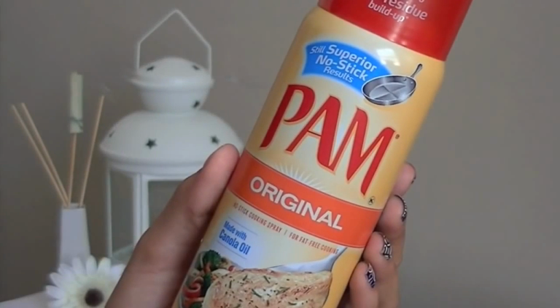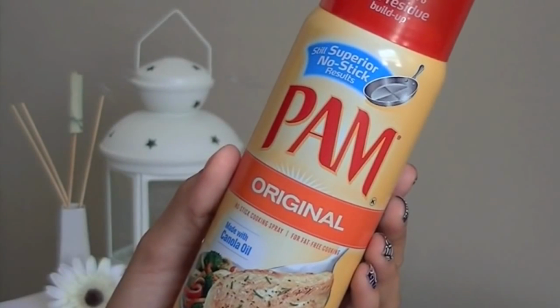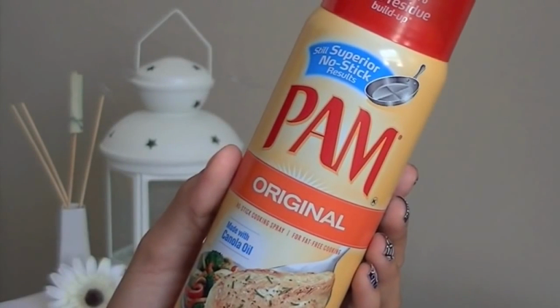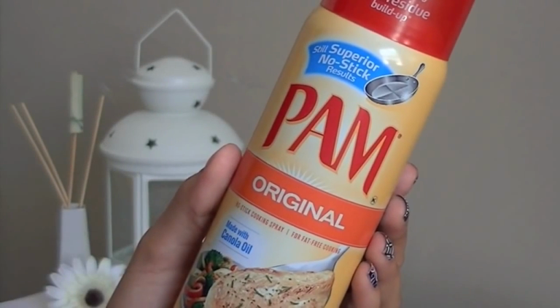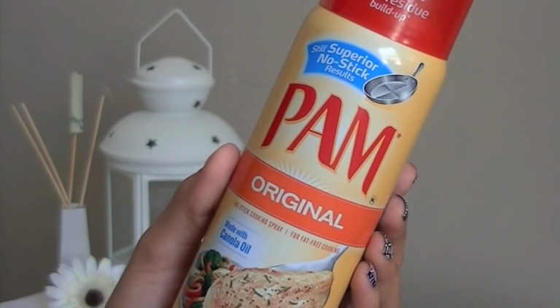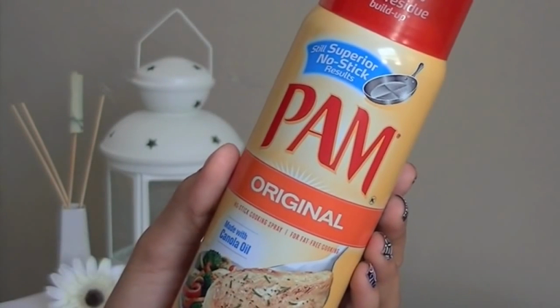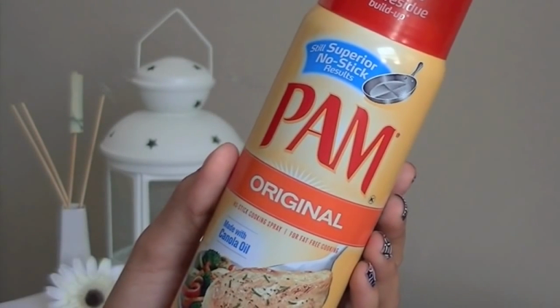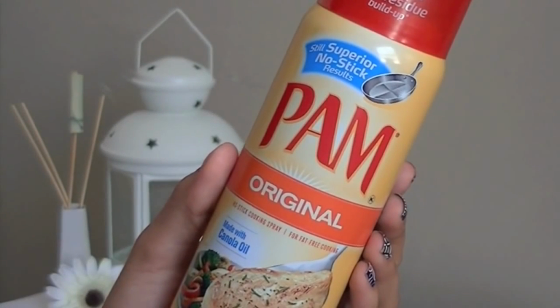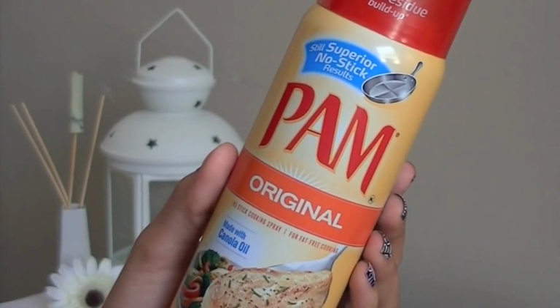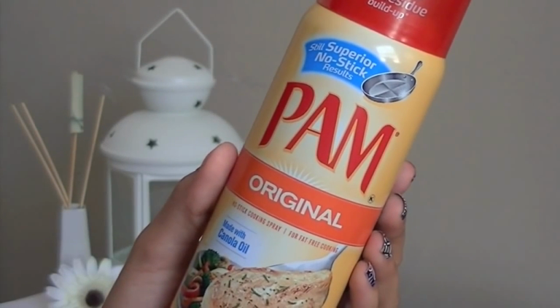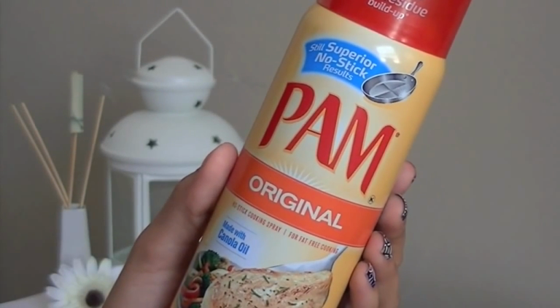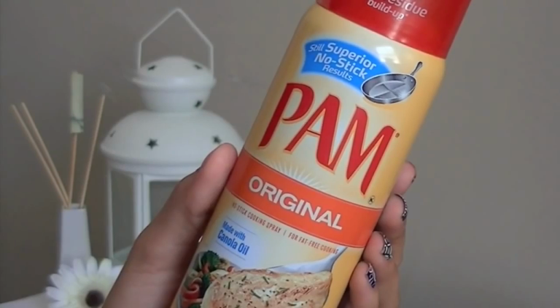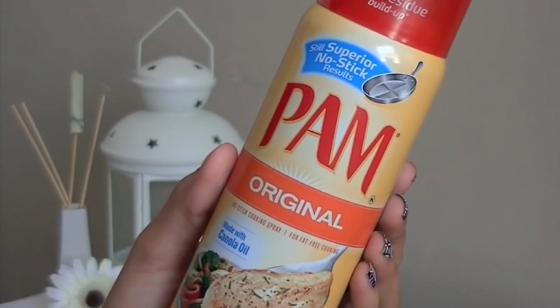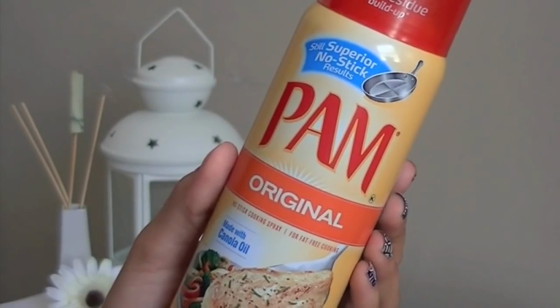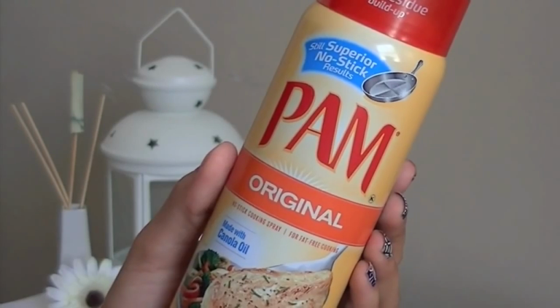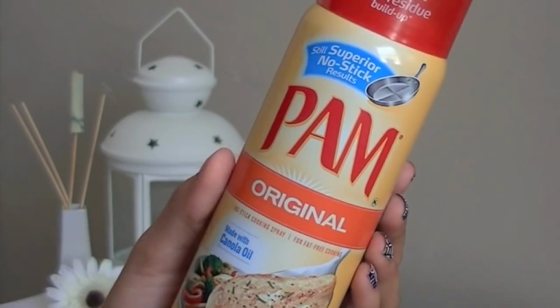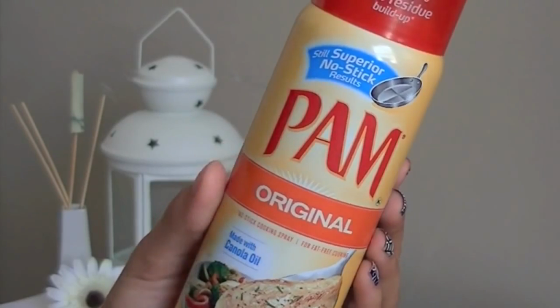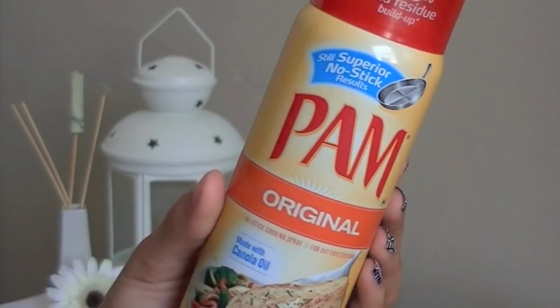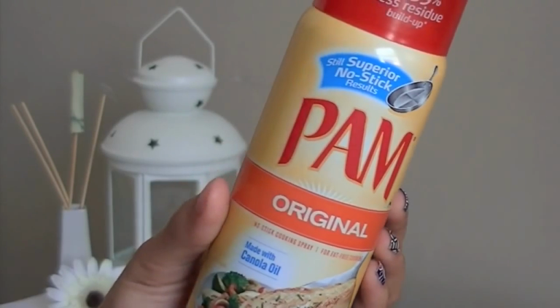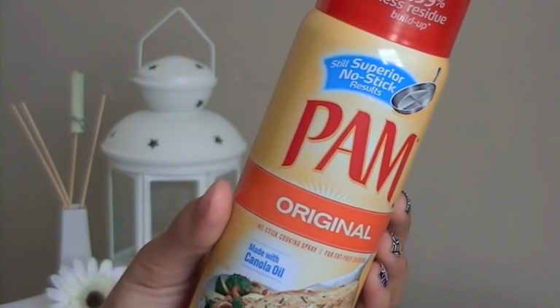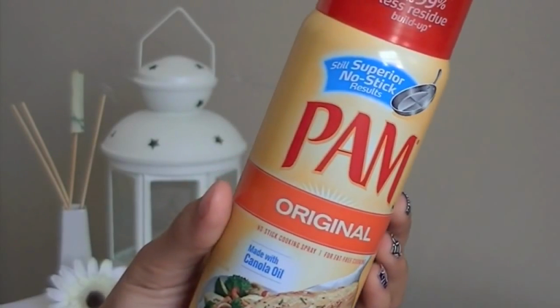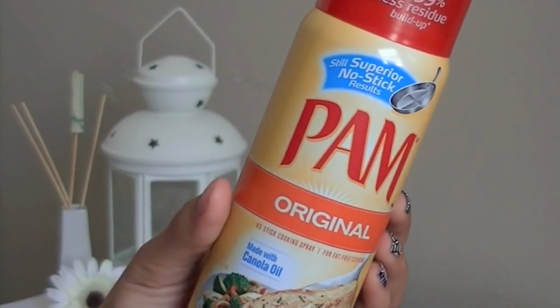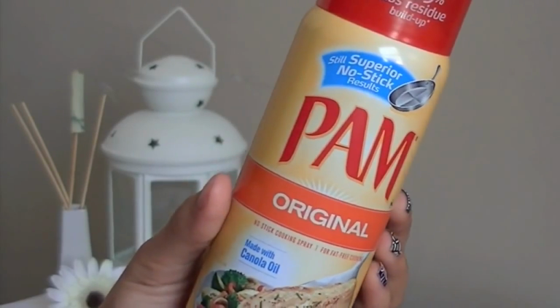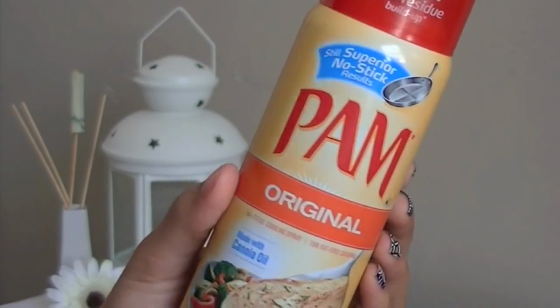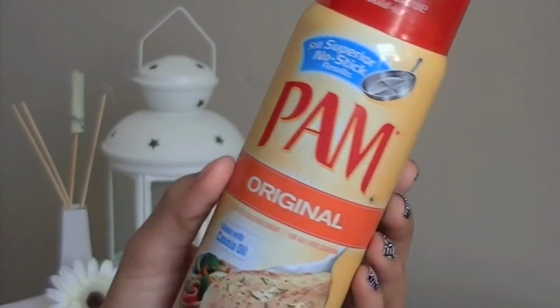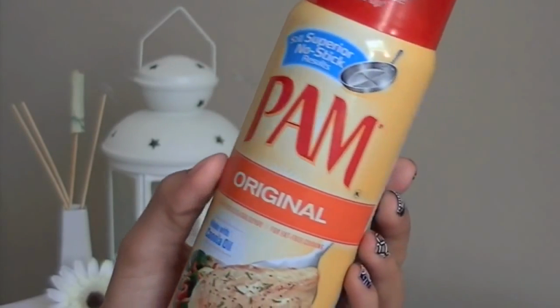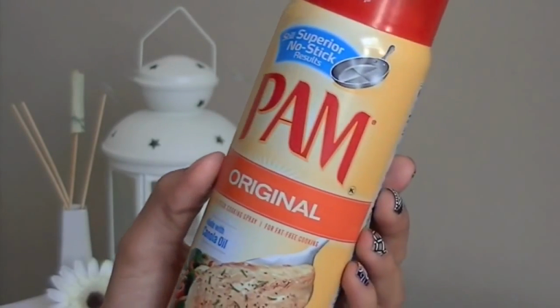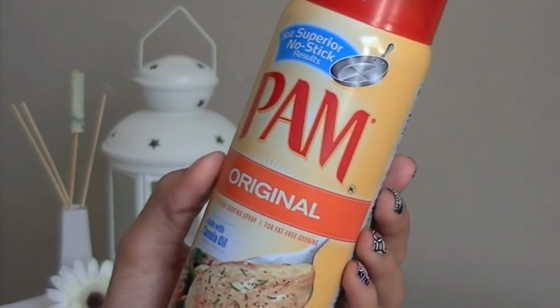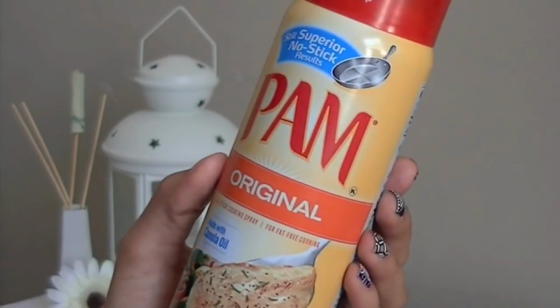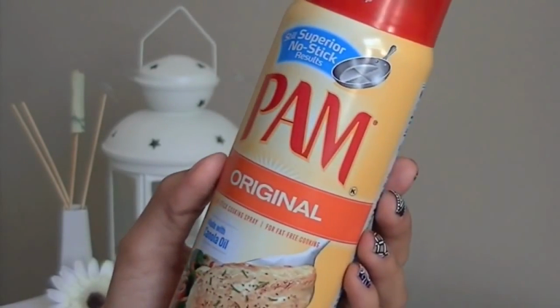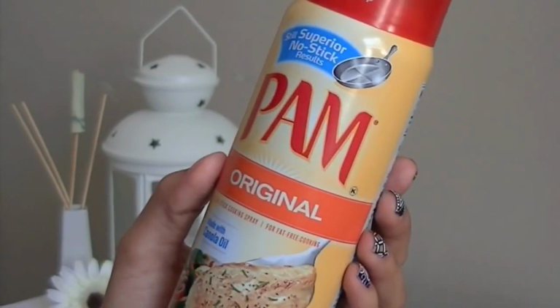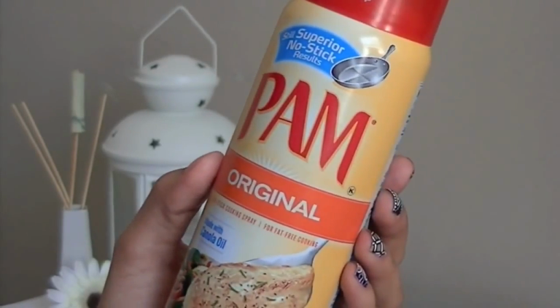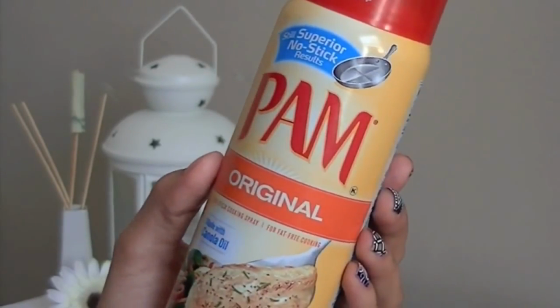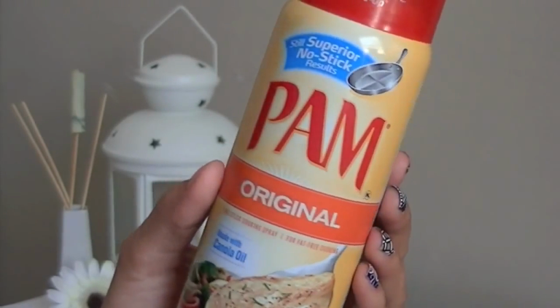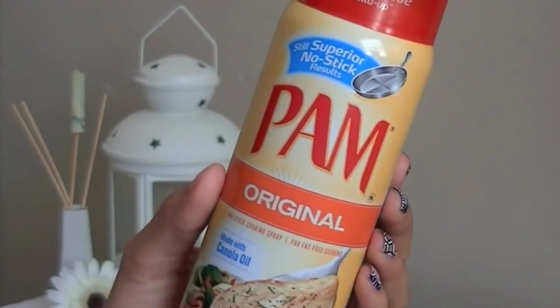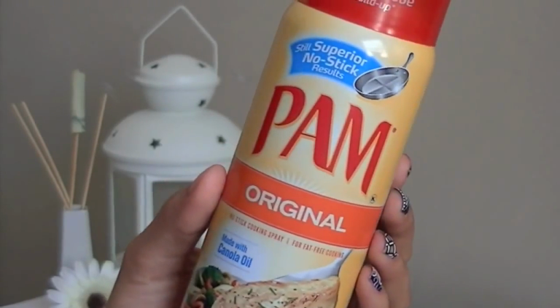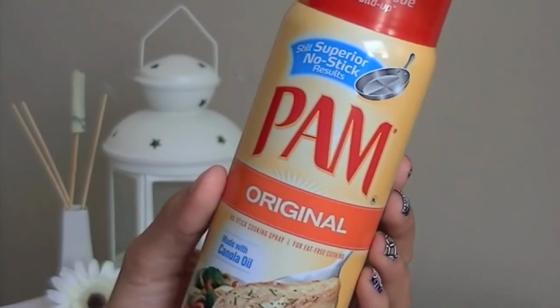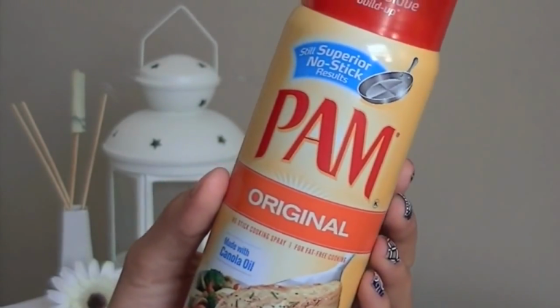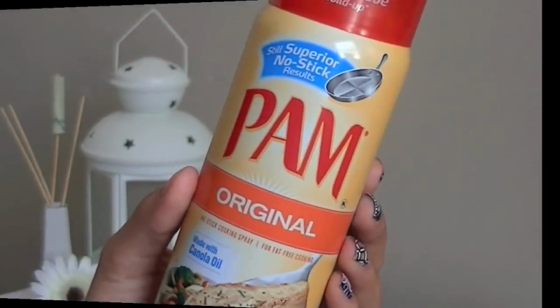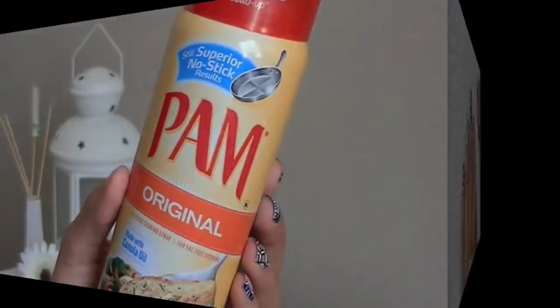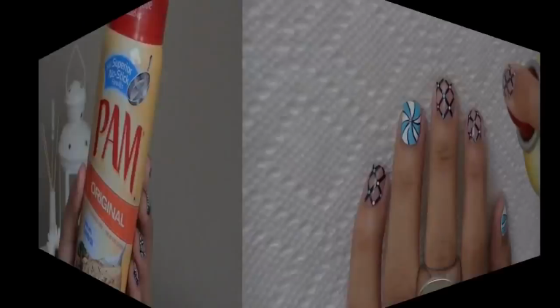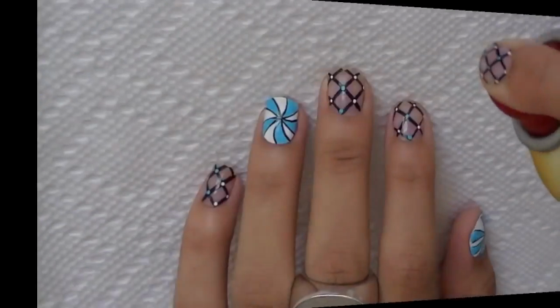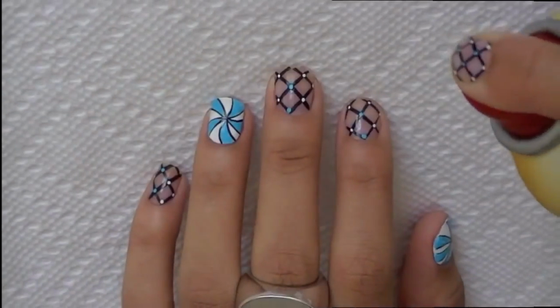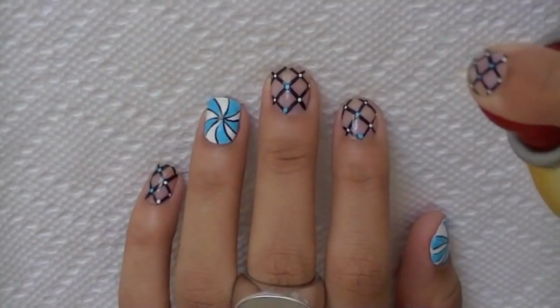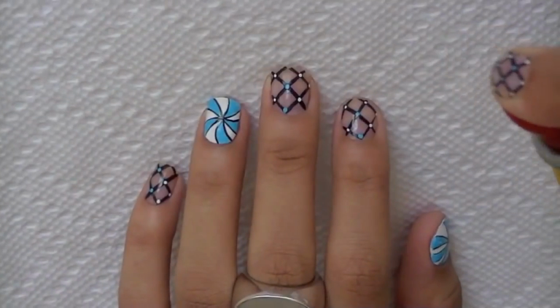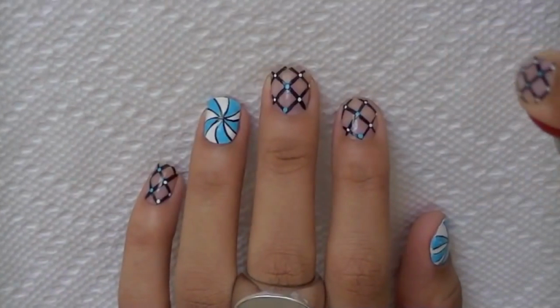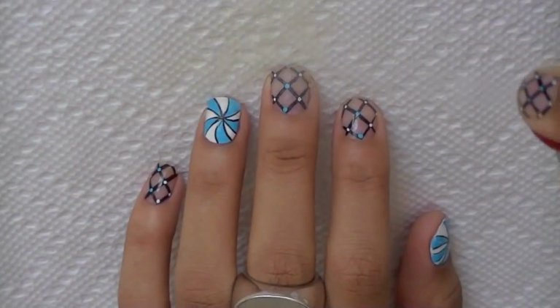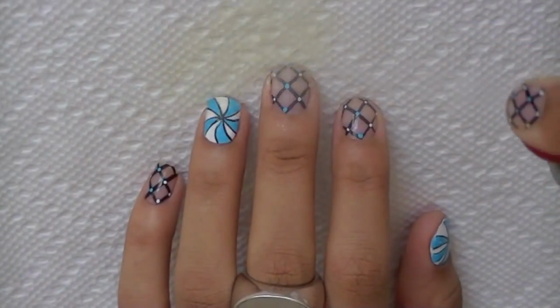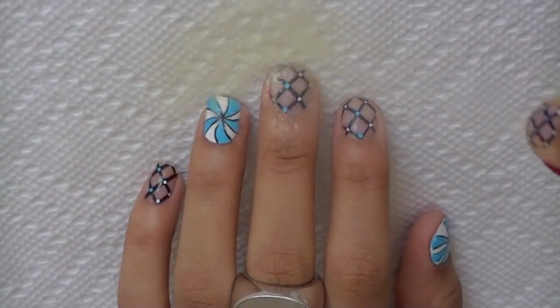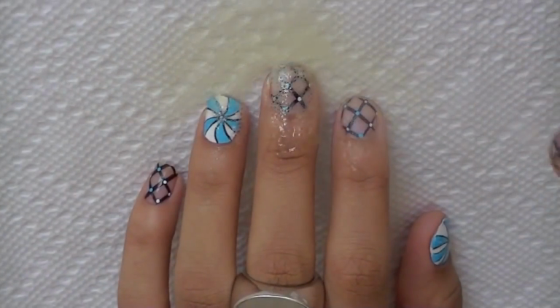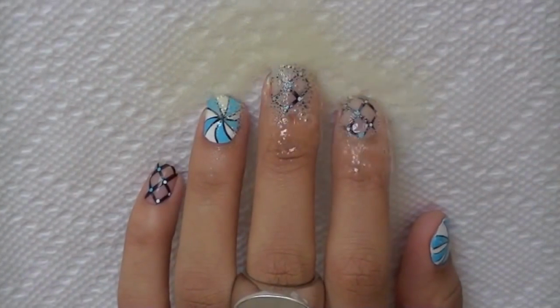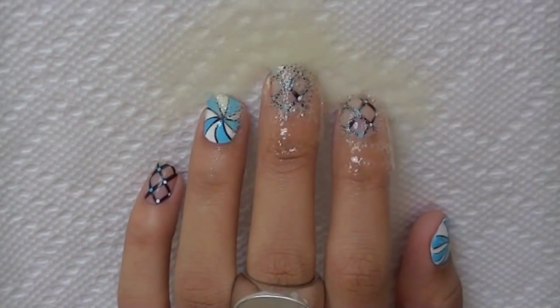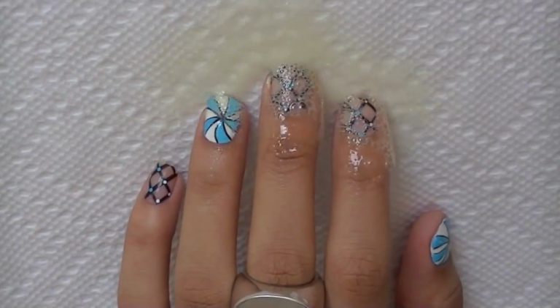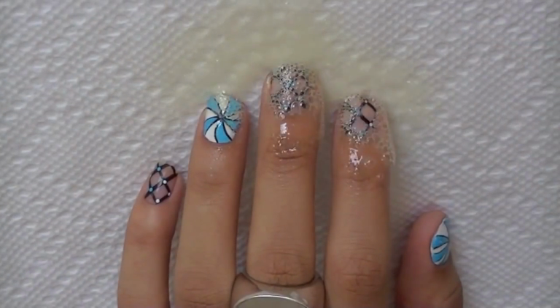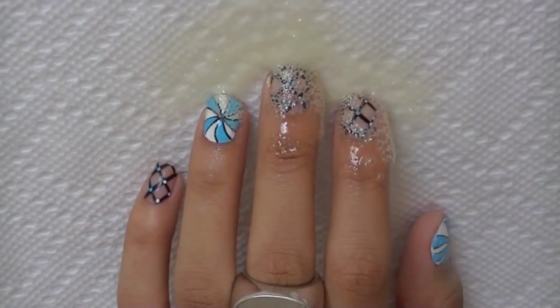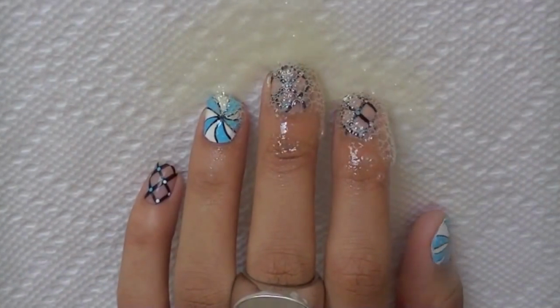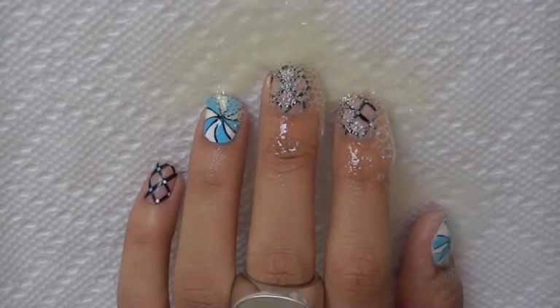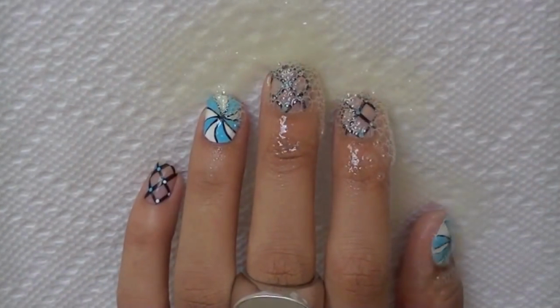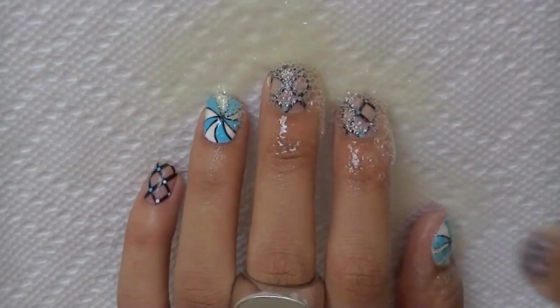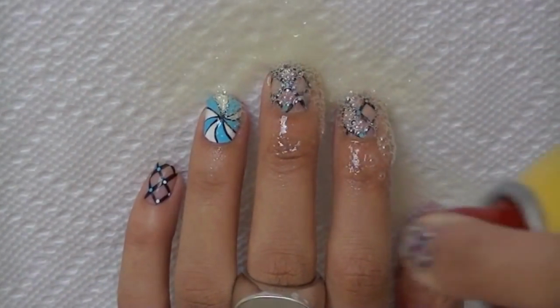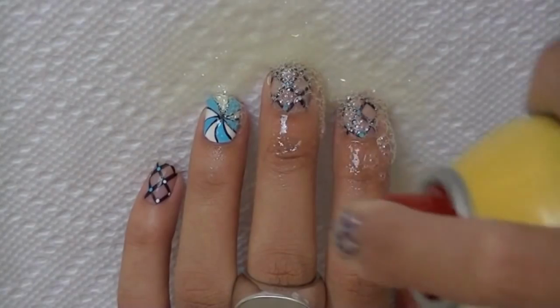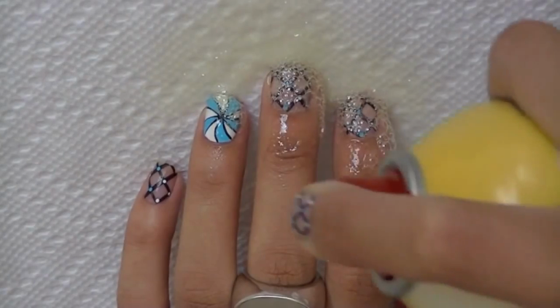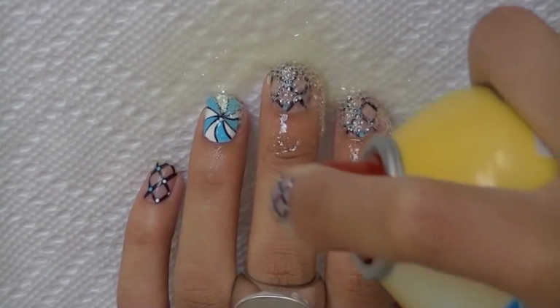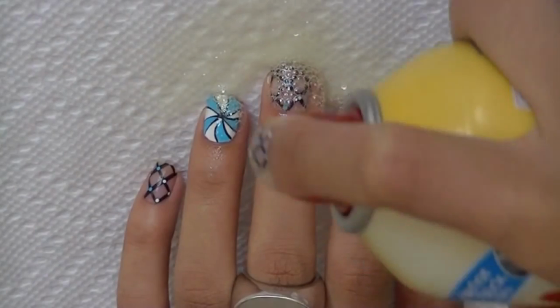You've never thought of it, but cooking spray will actually give your manicure a professional dry. Spray it on your nails and leave it on for about 5 minutes.